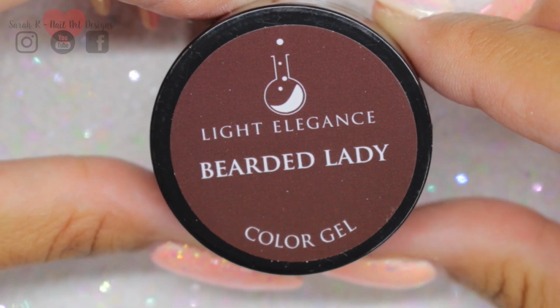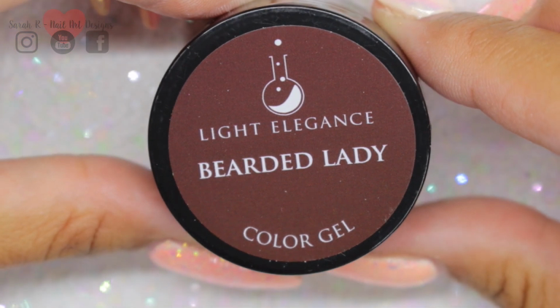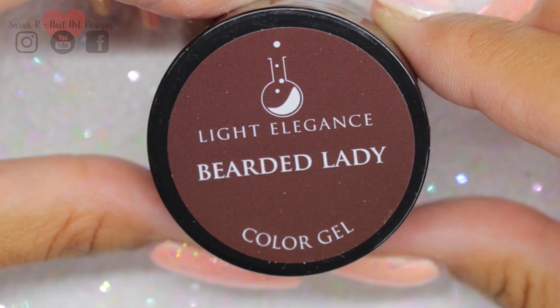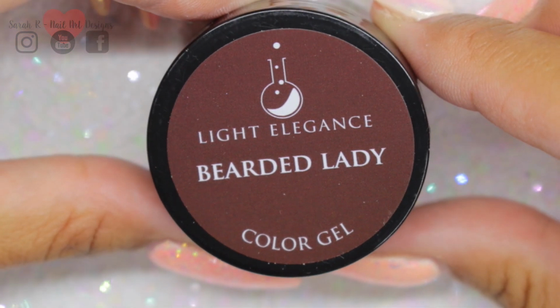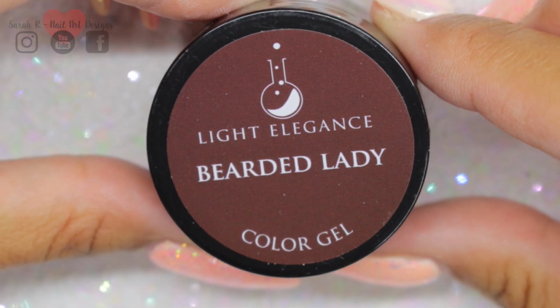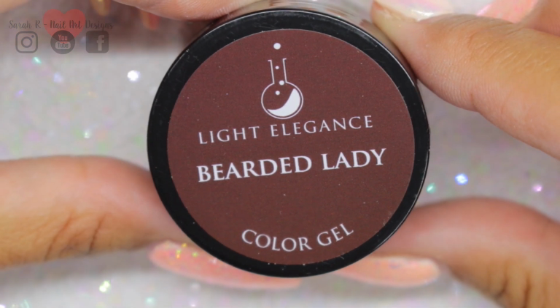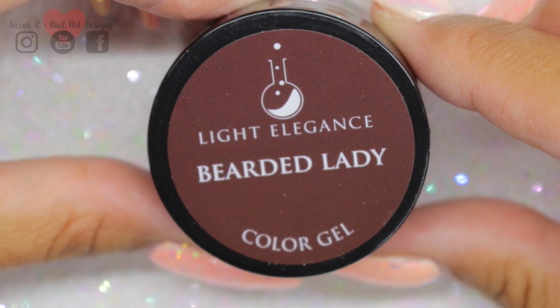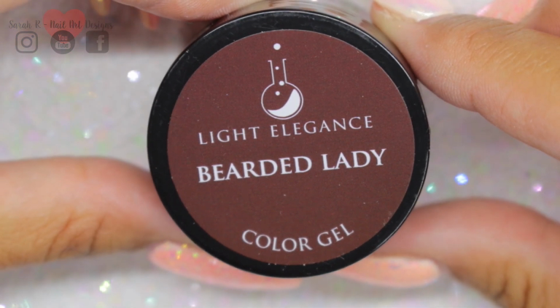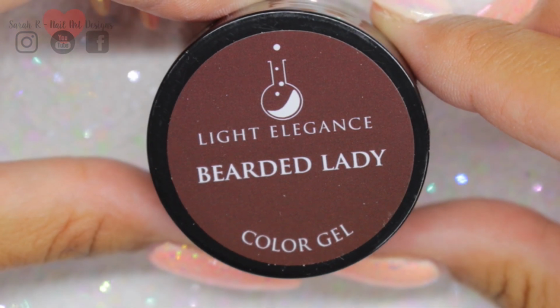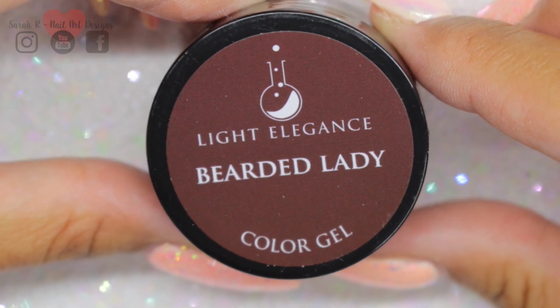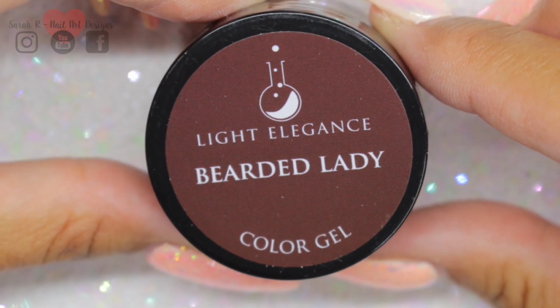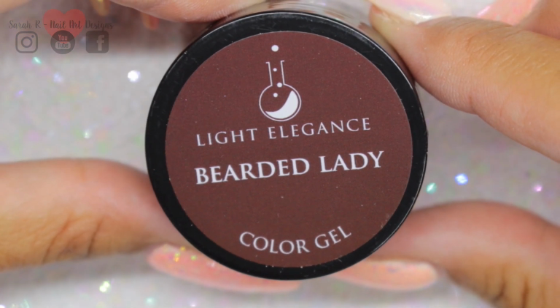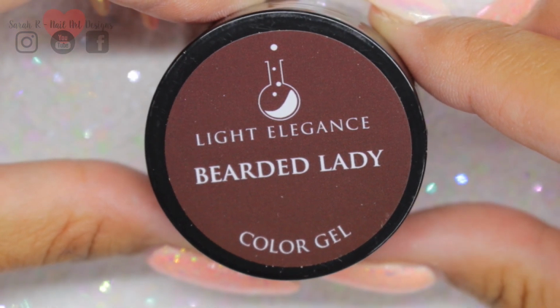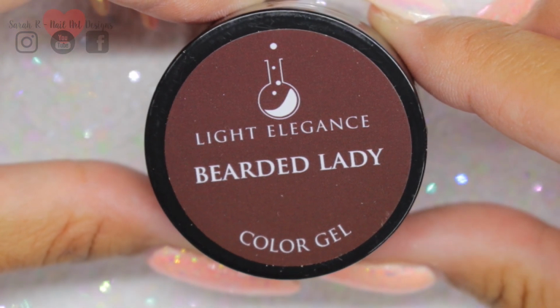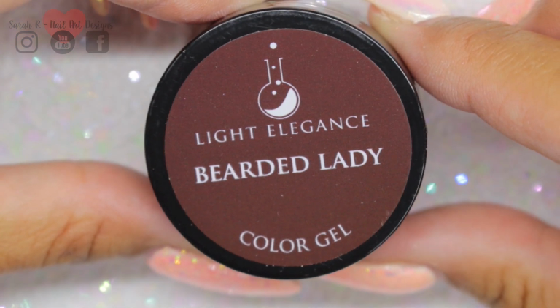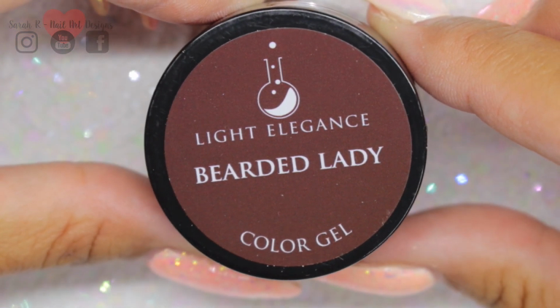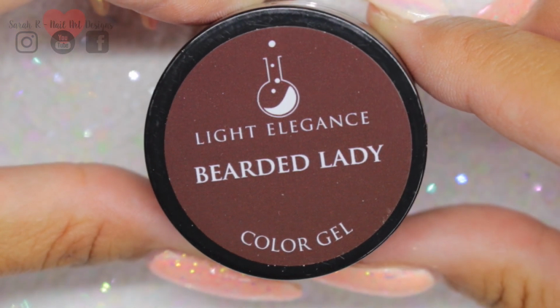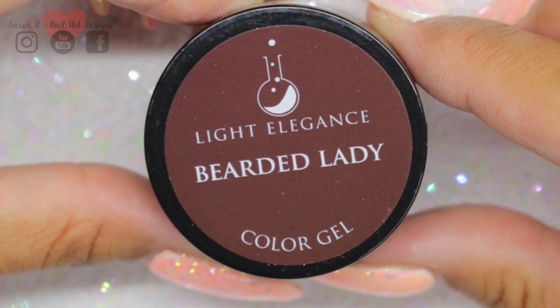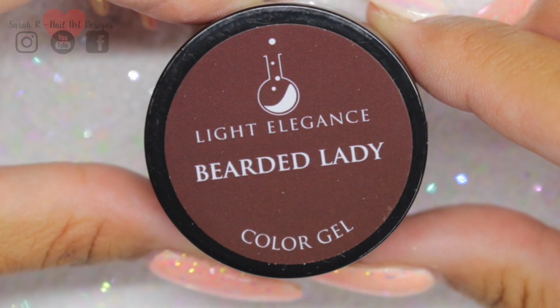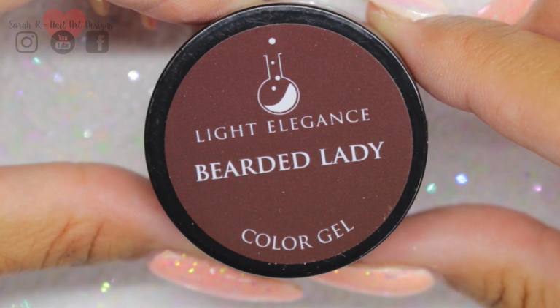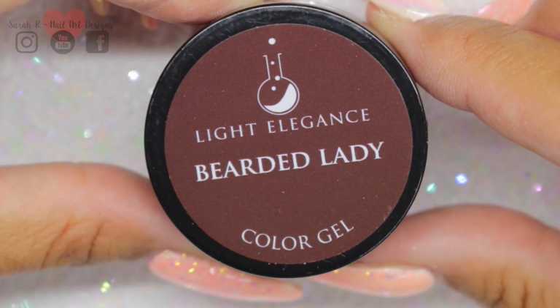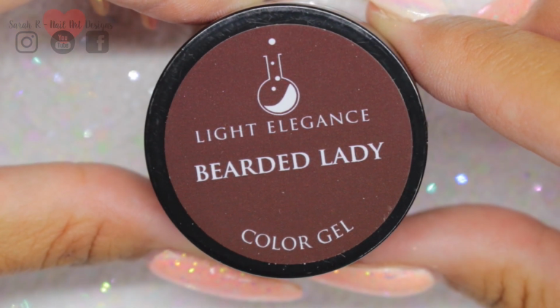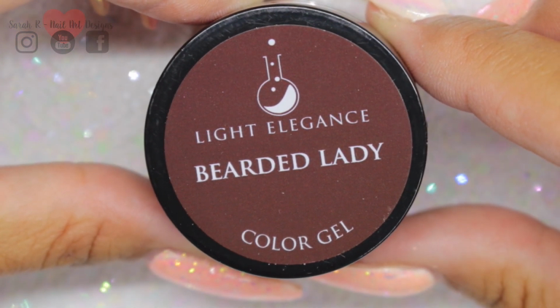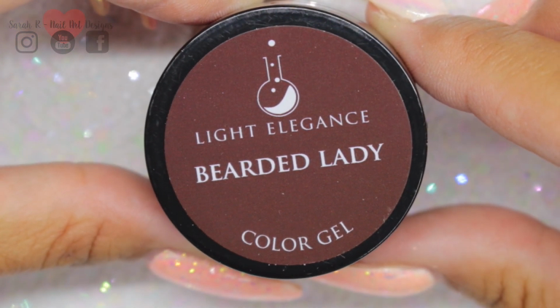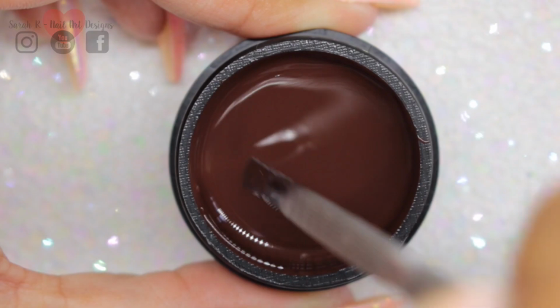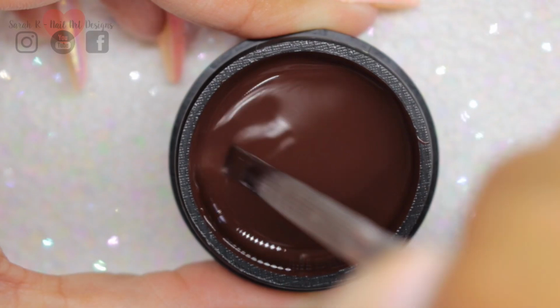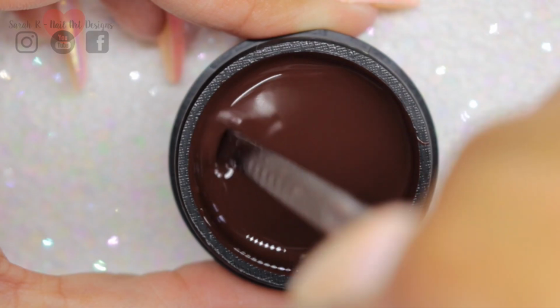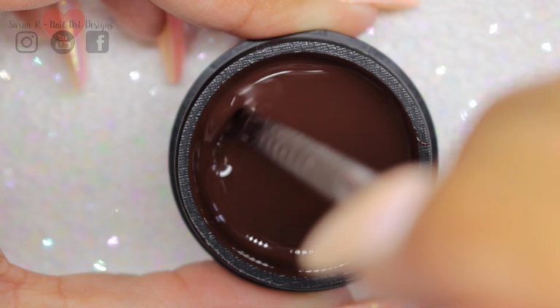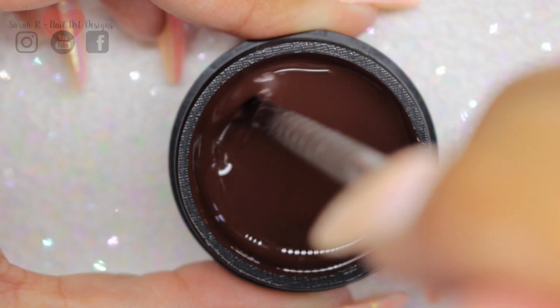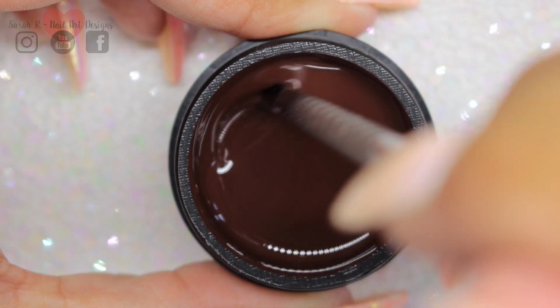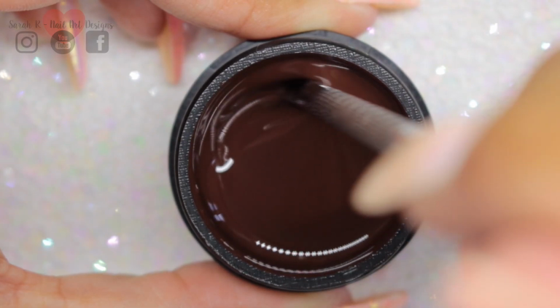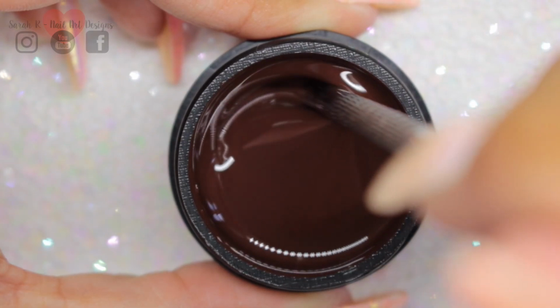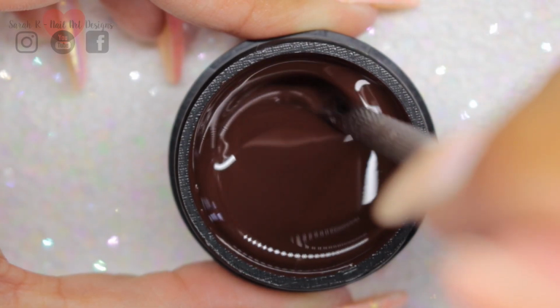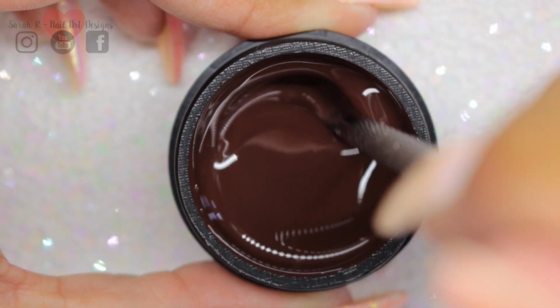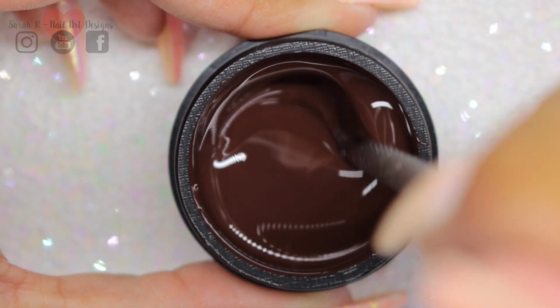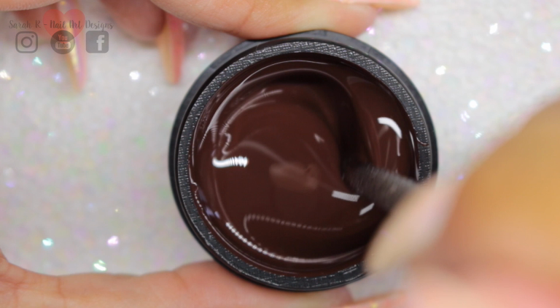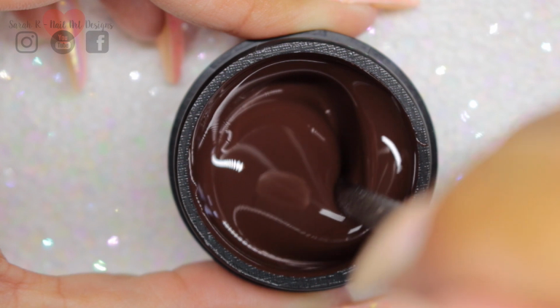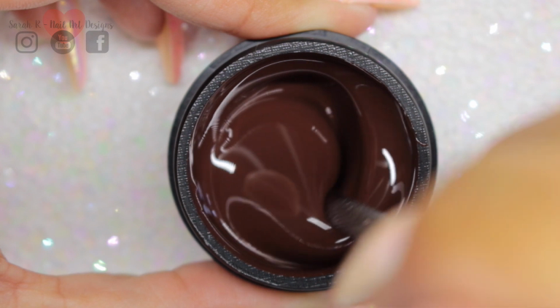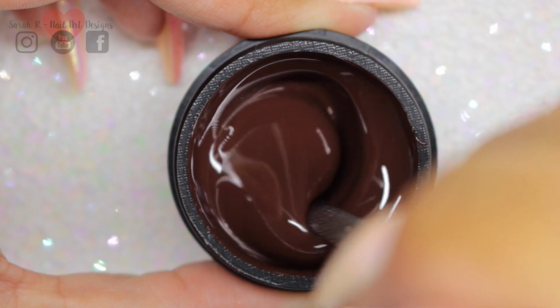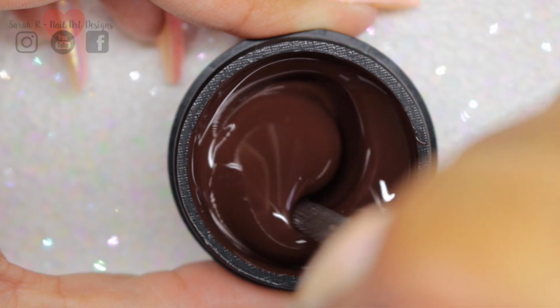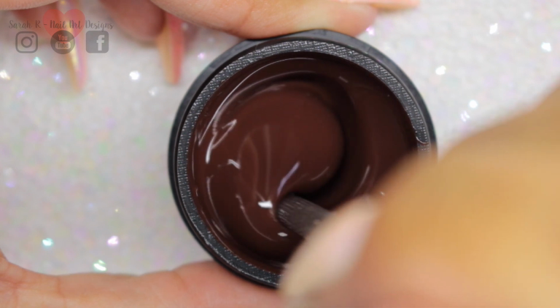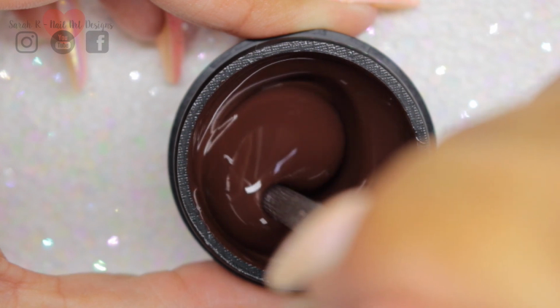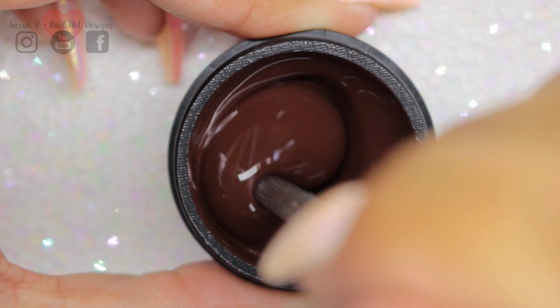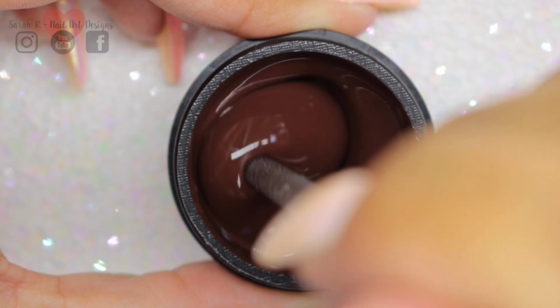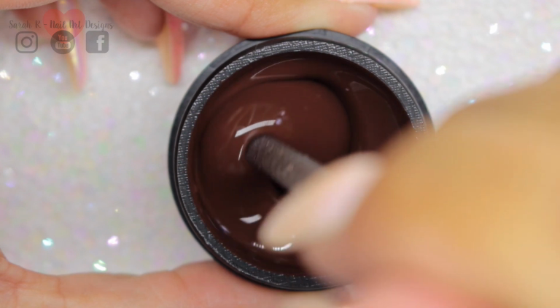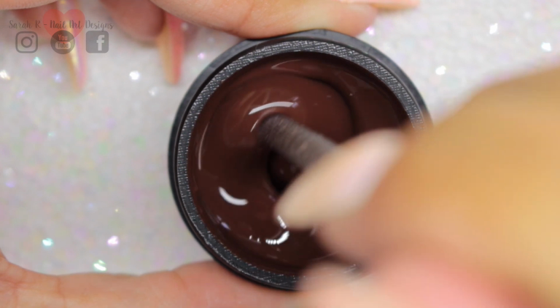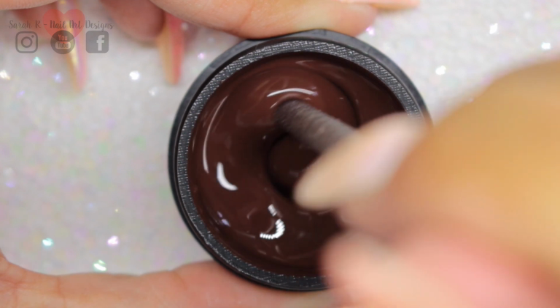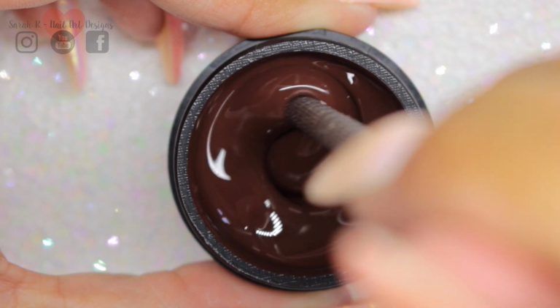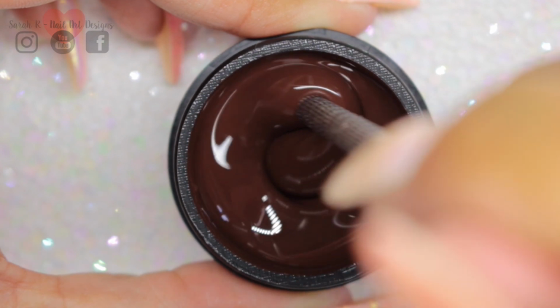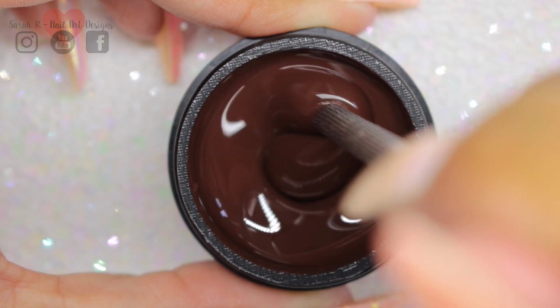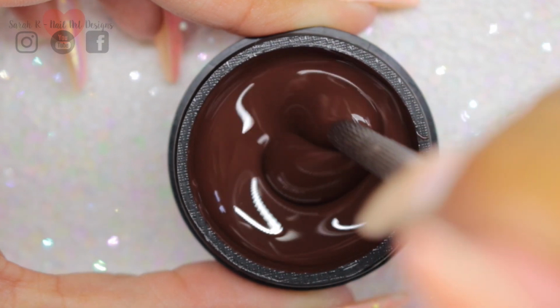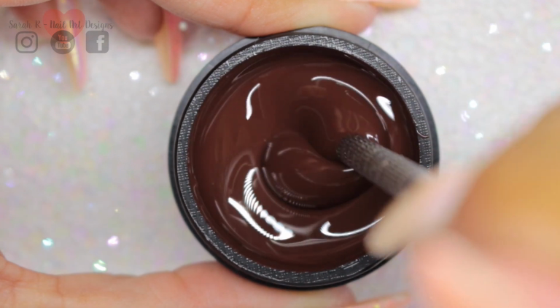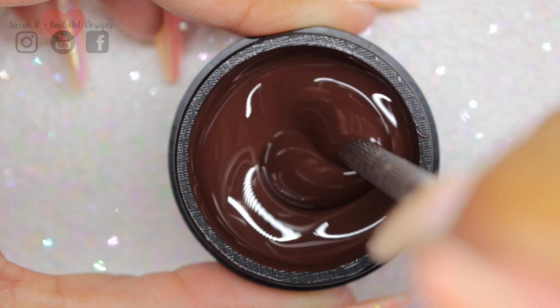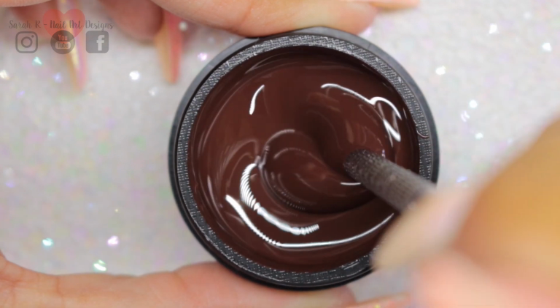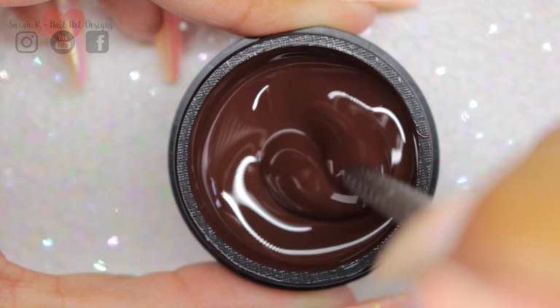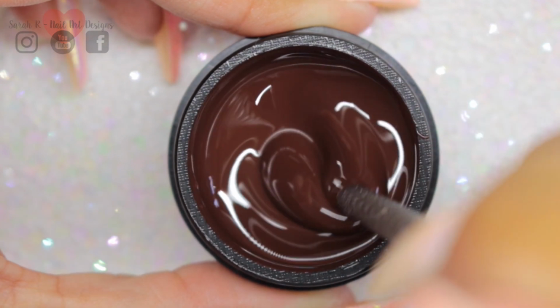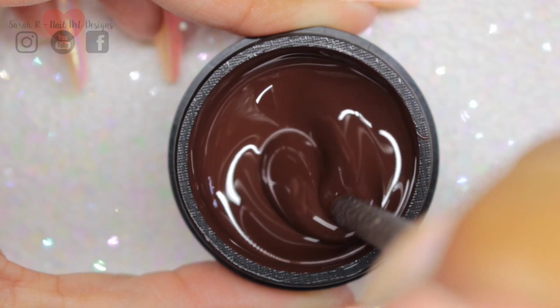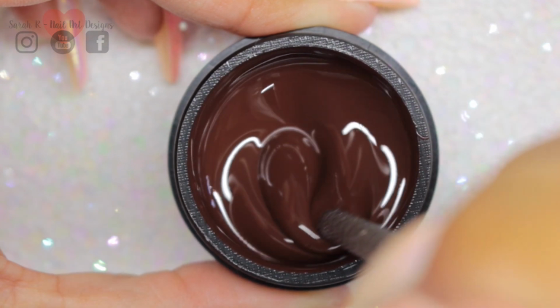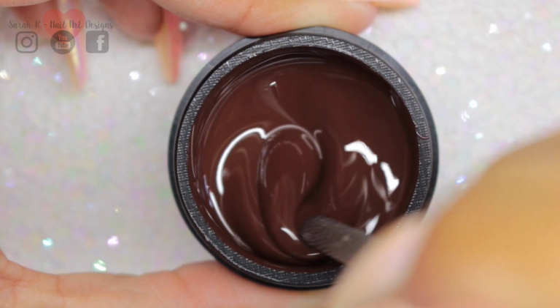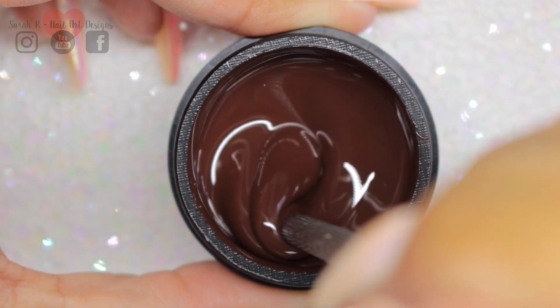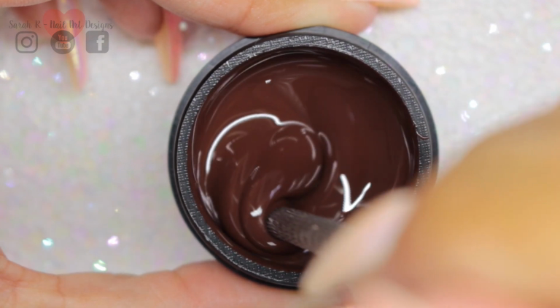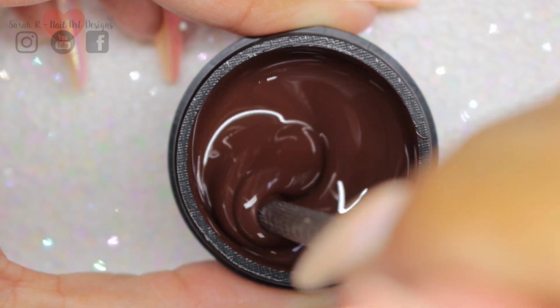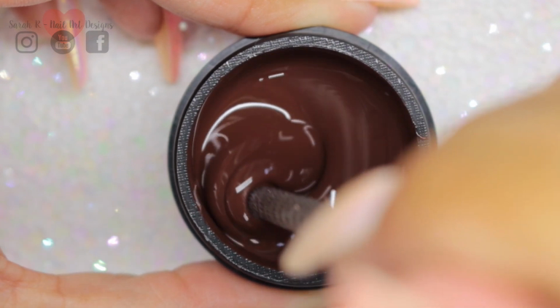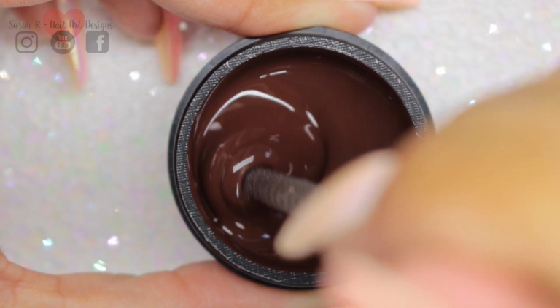Bearded Lady is a lovely velvety shade of brown. This actually just reminds me of melted chocolate.